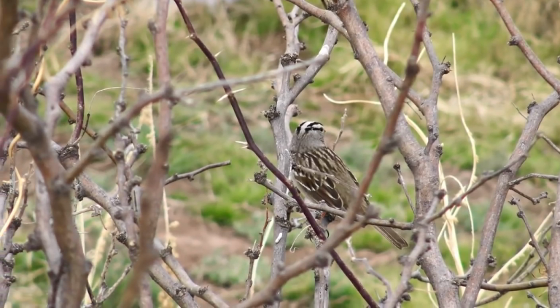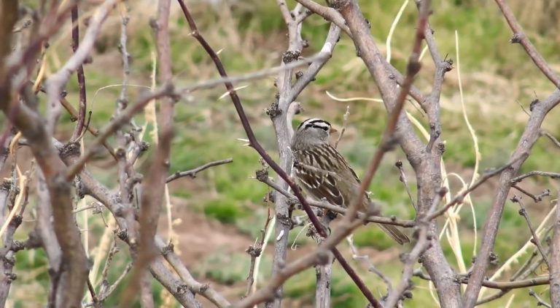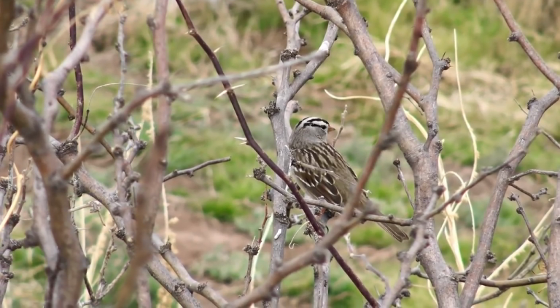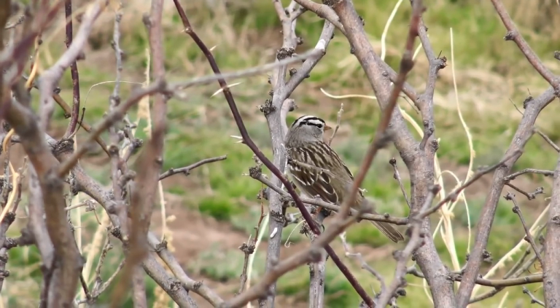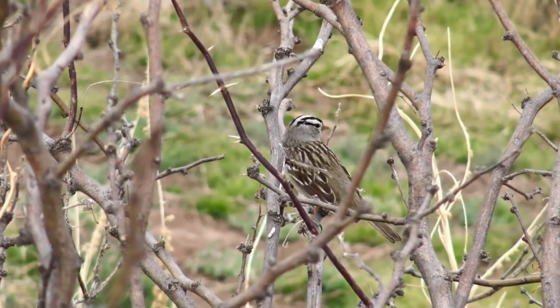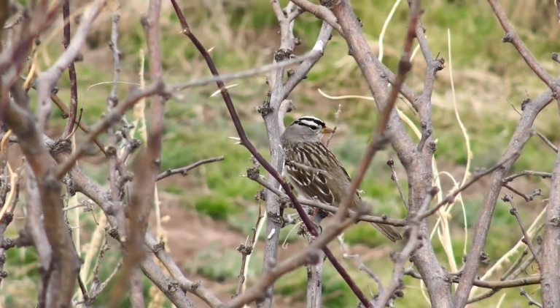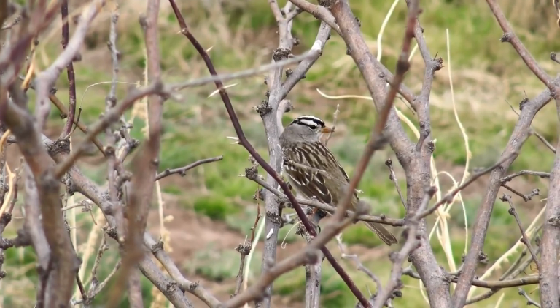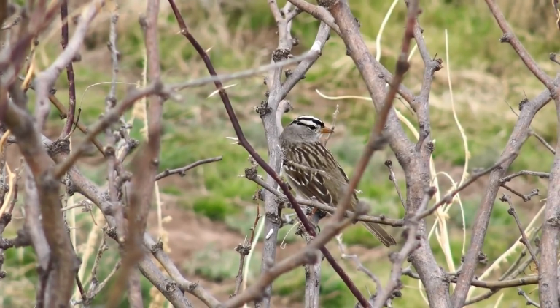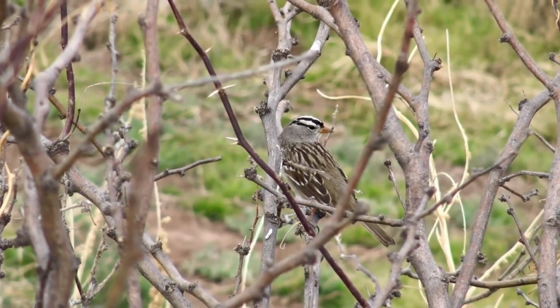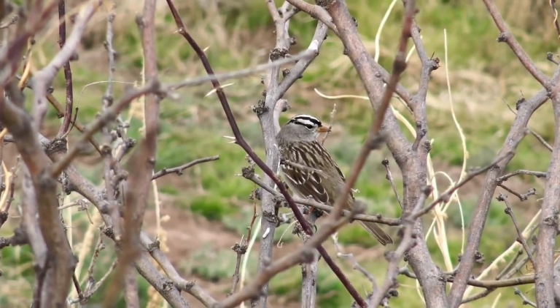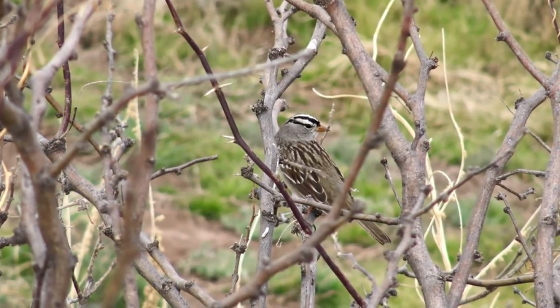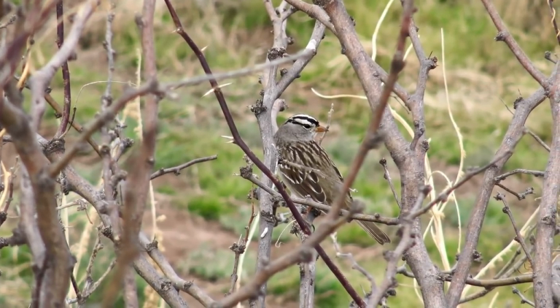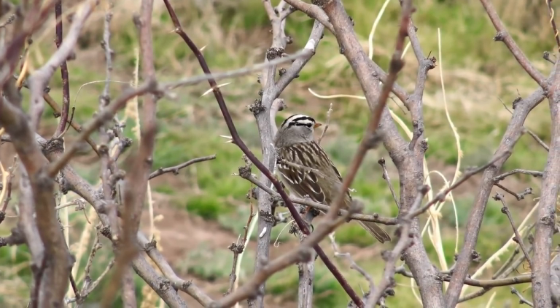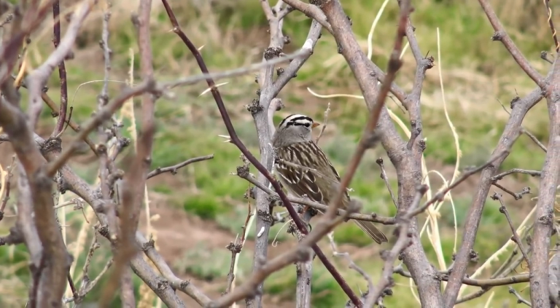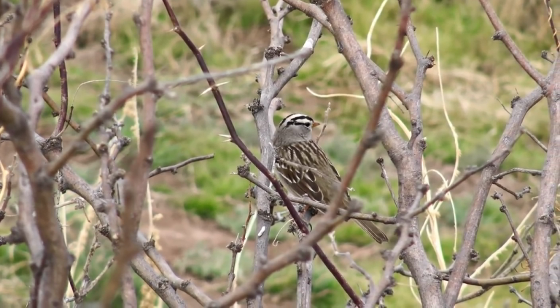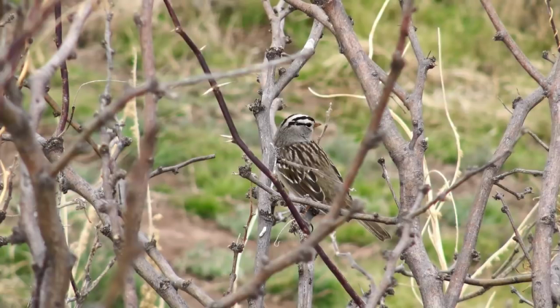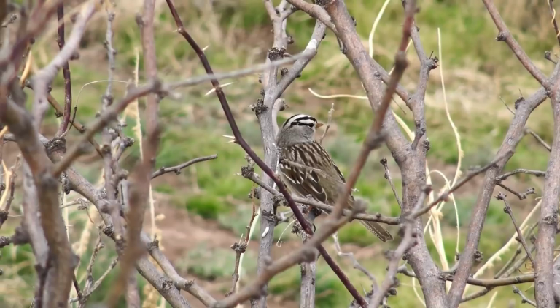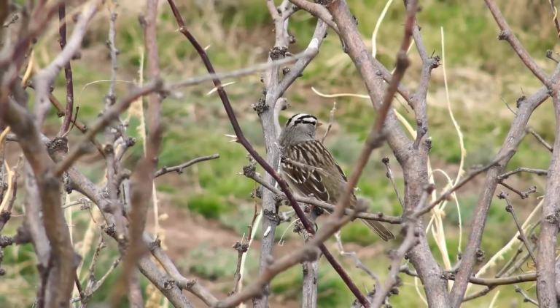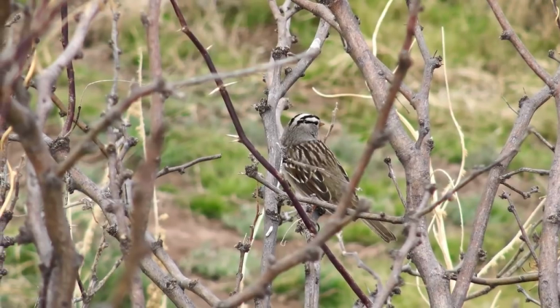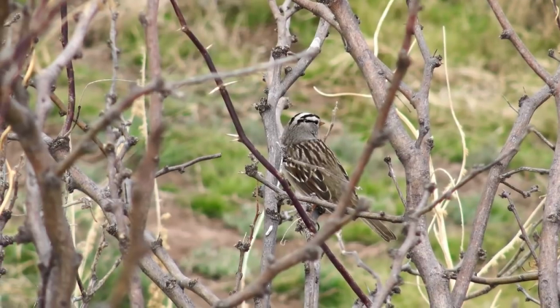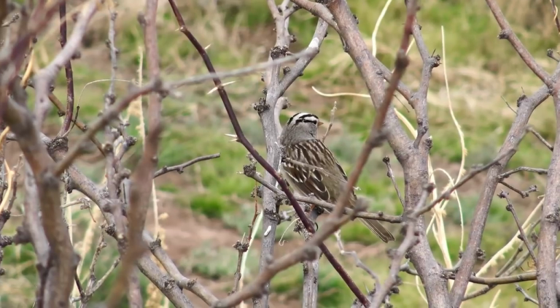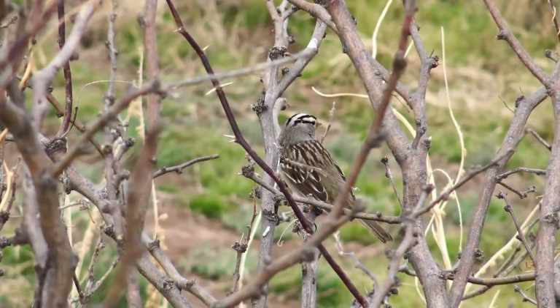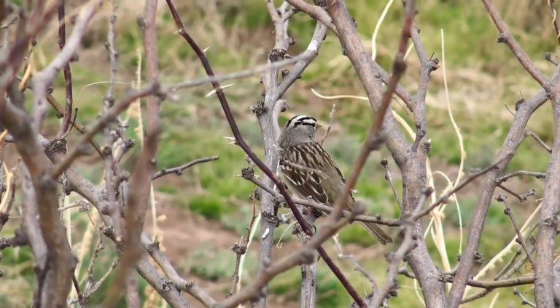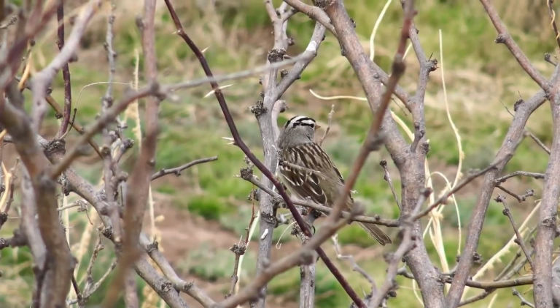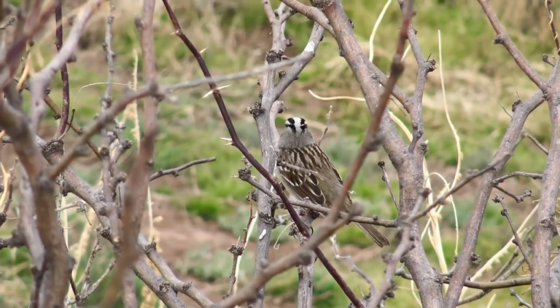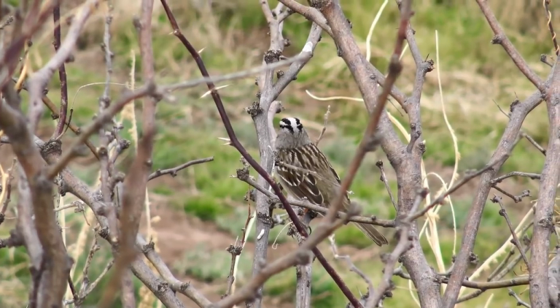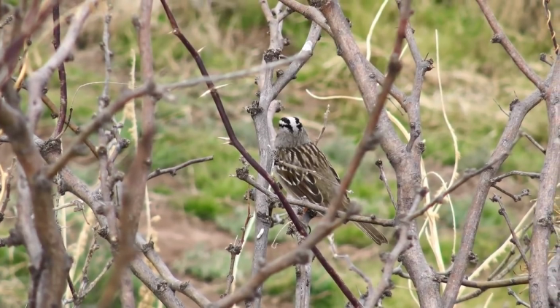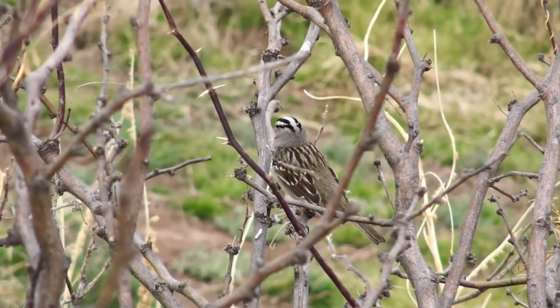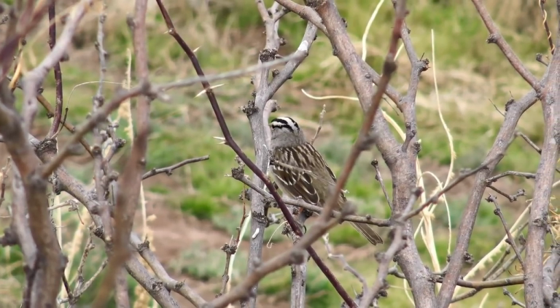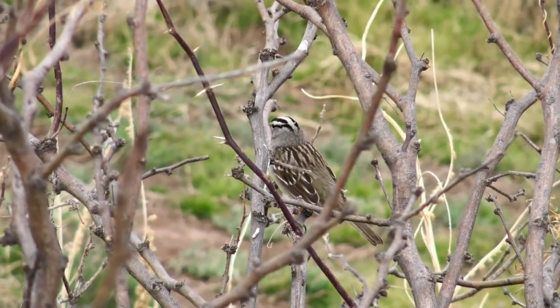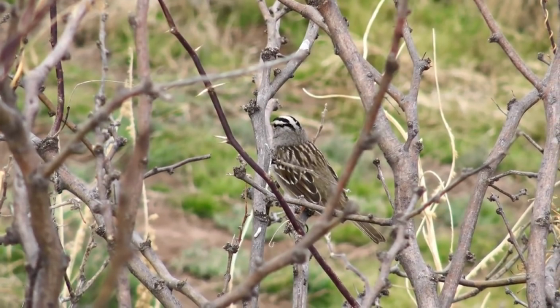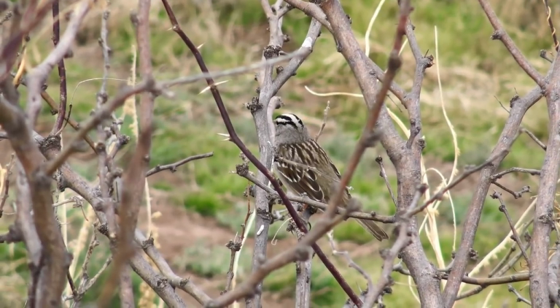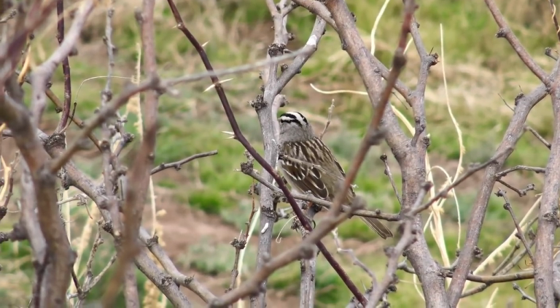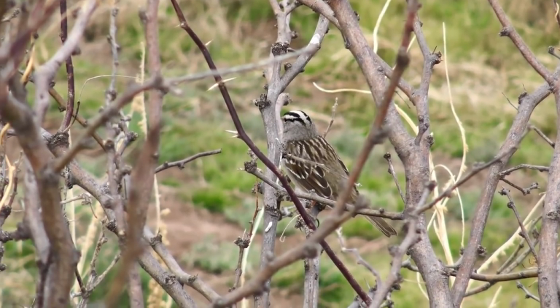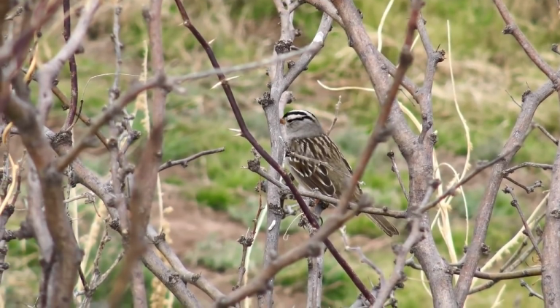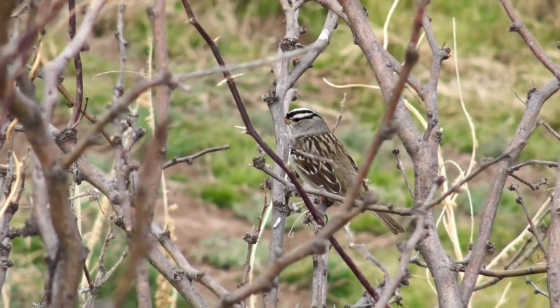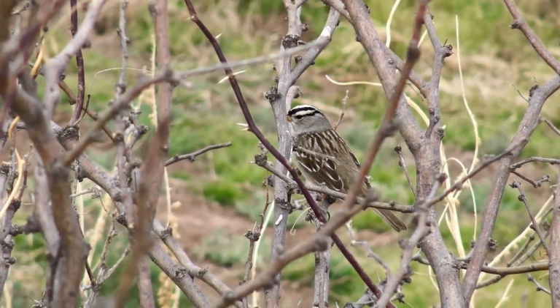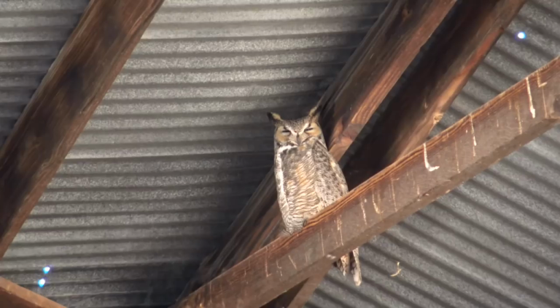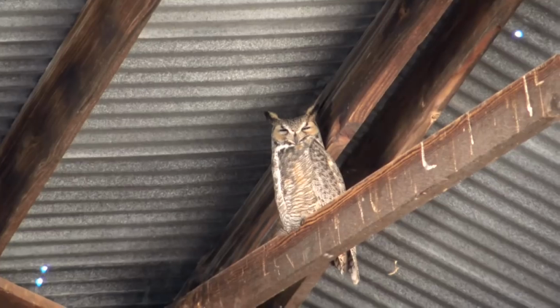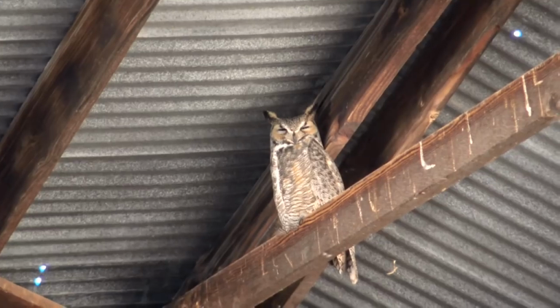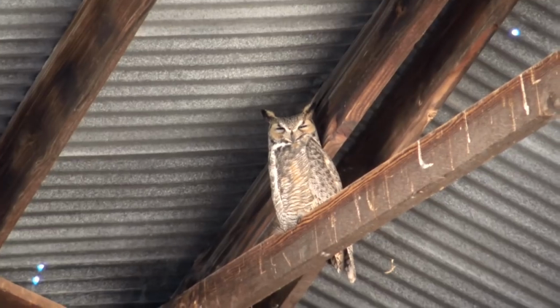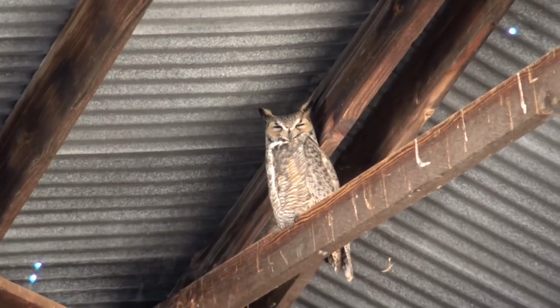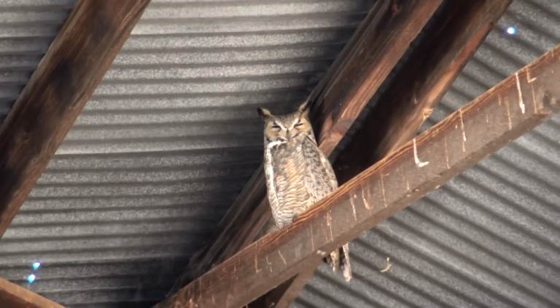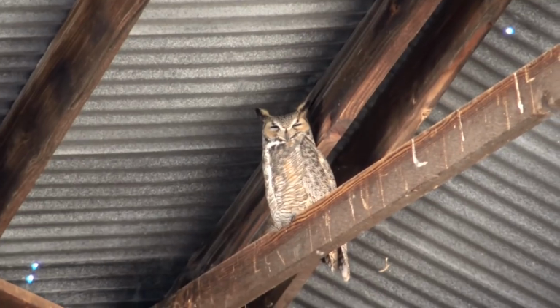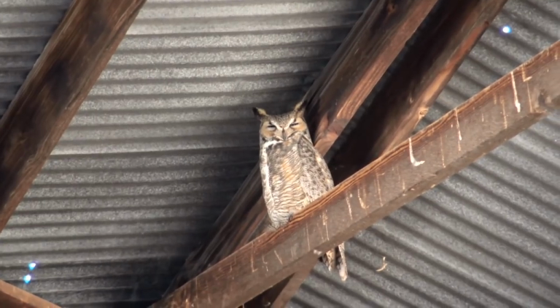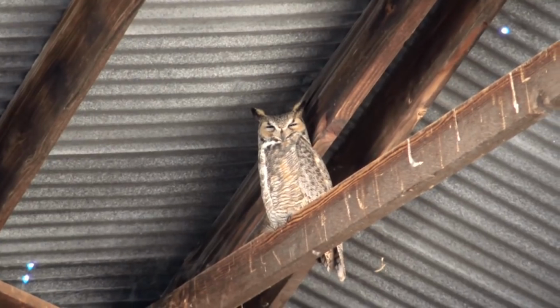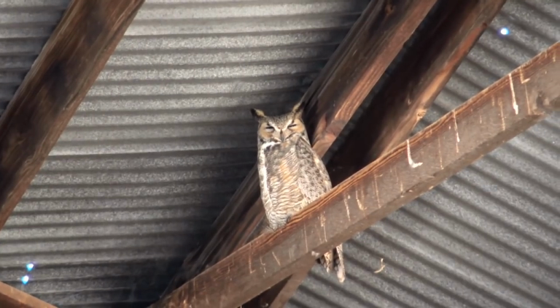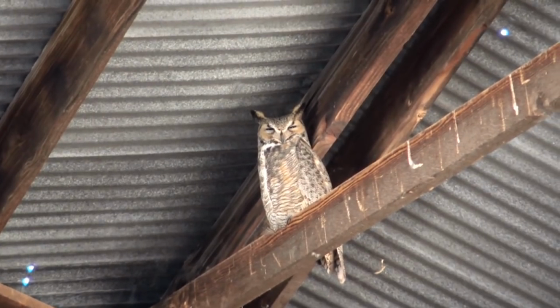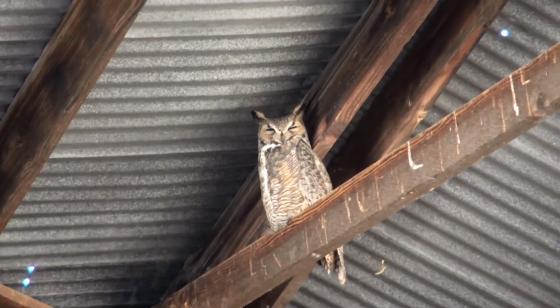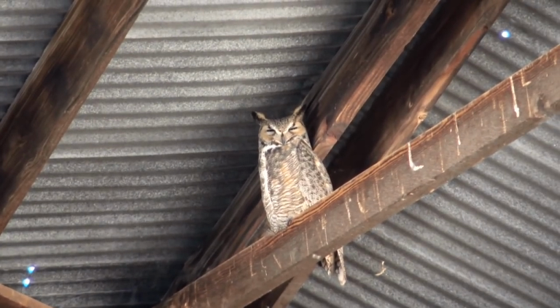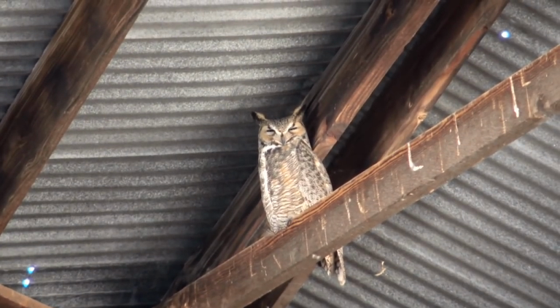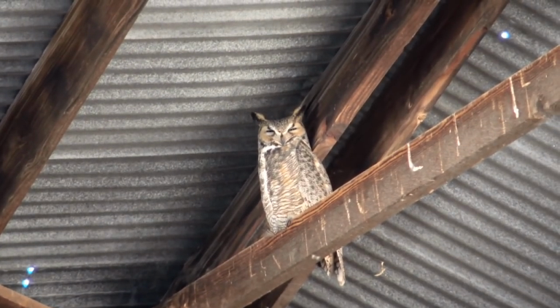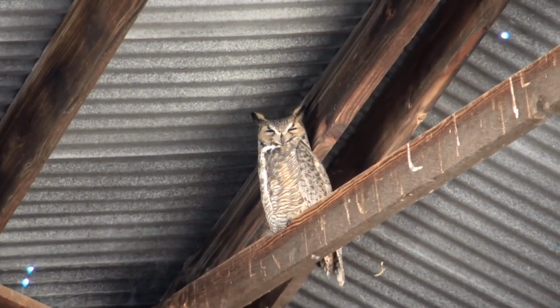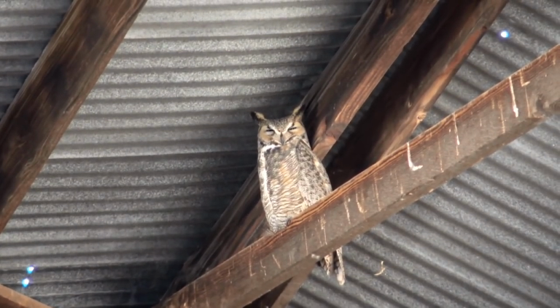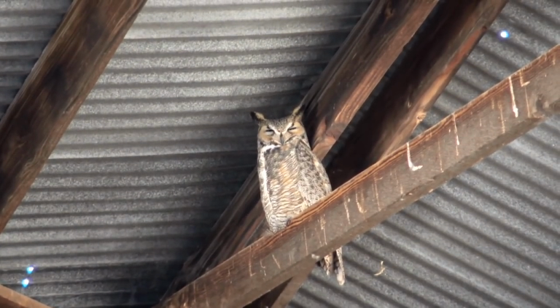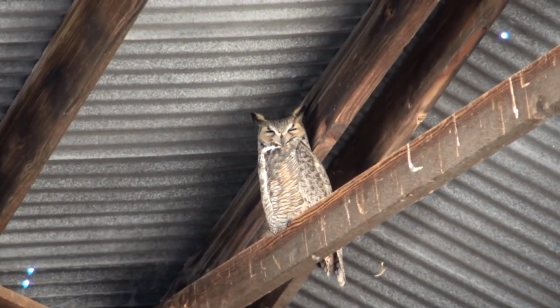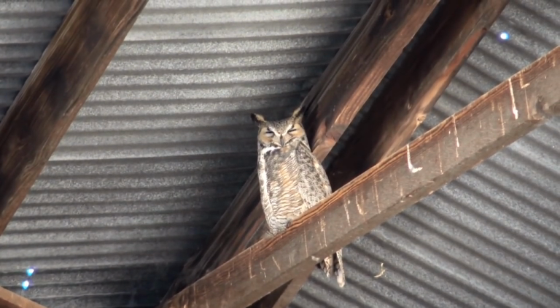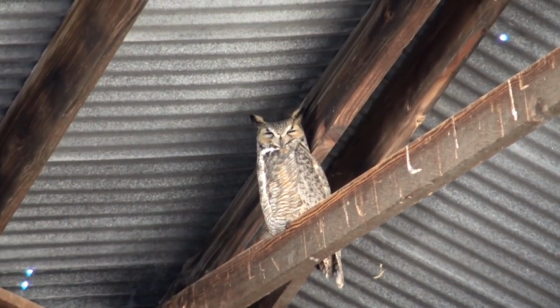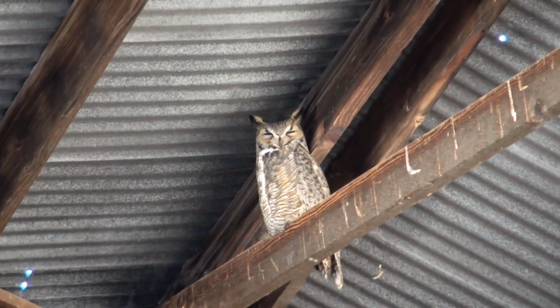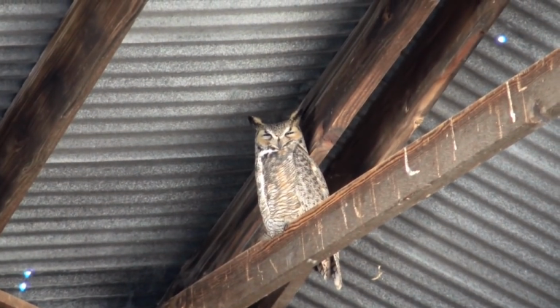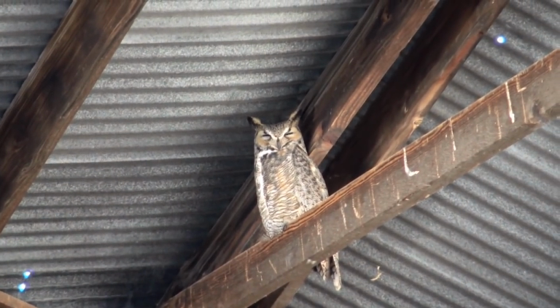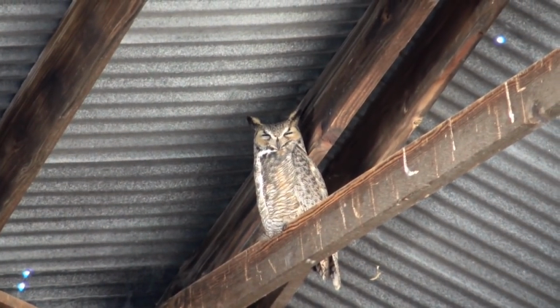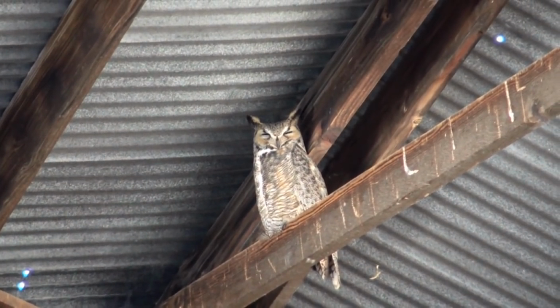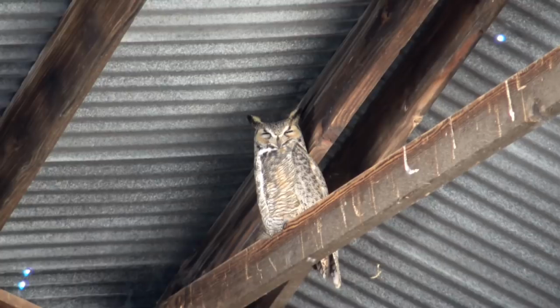But bird is still the word here. And while some are very active, others take the day as a chance for a little siesta.